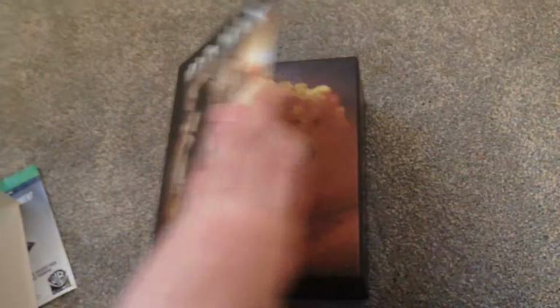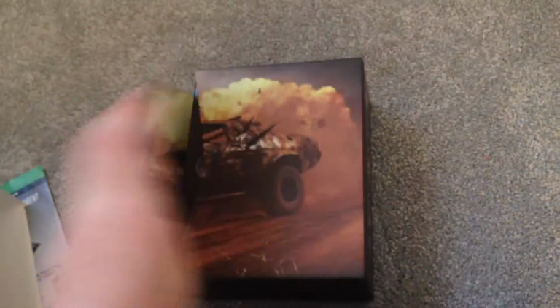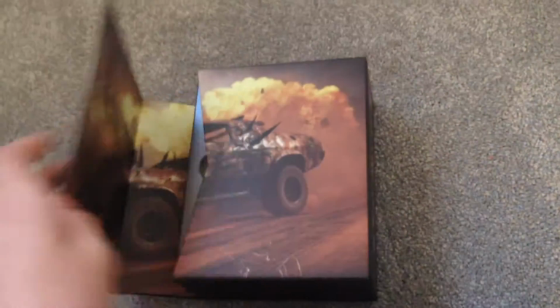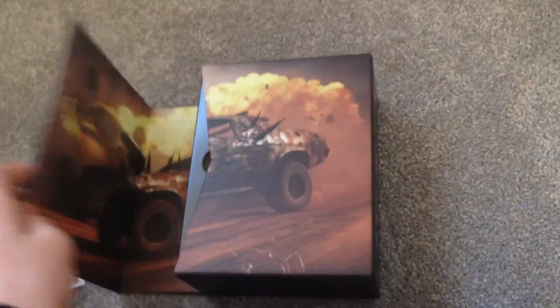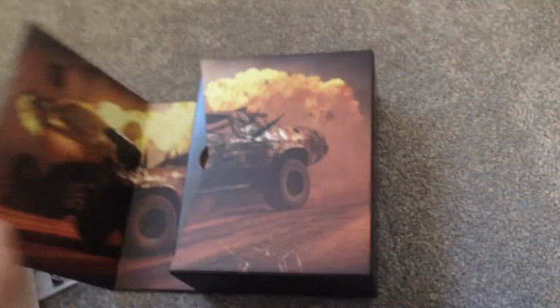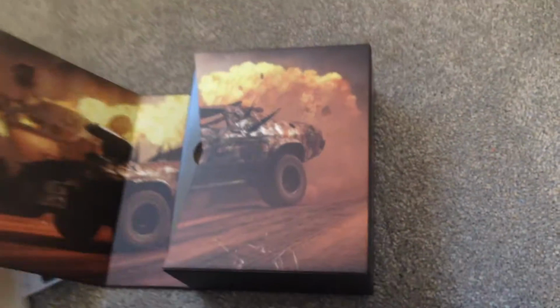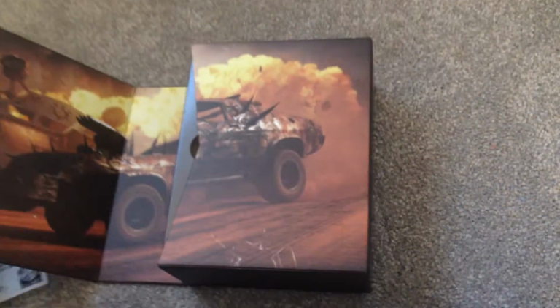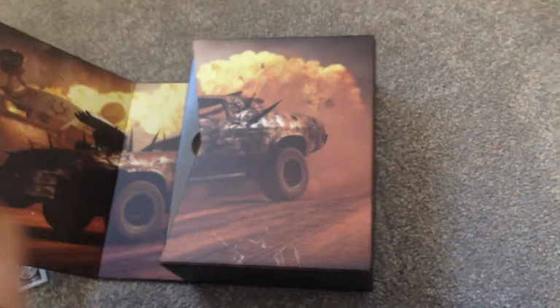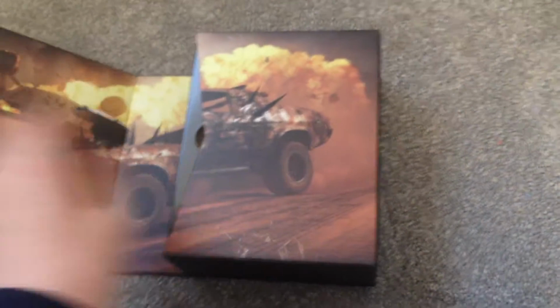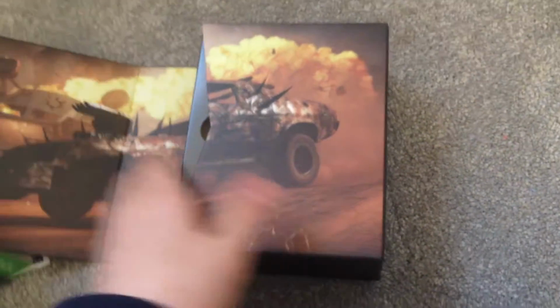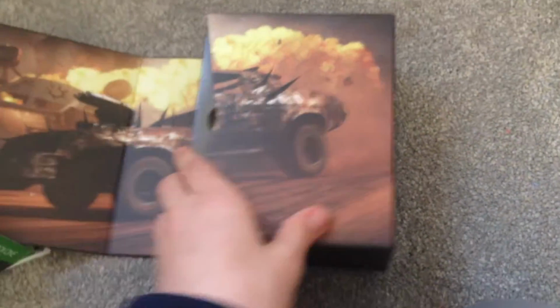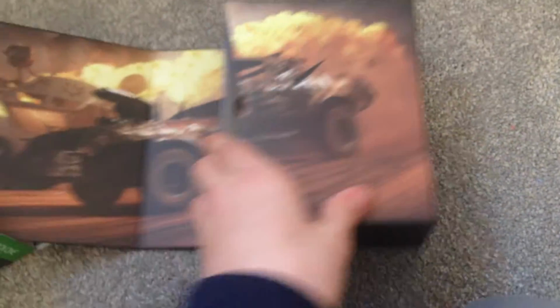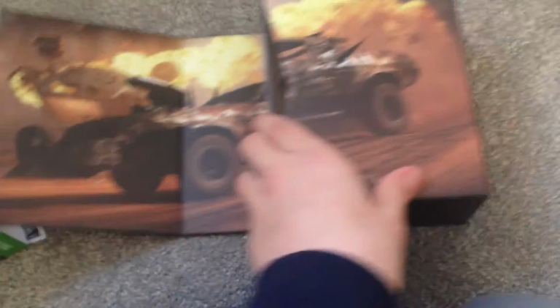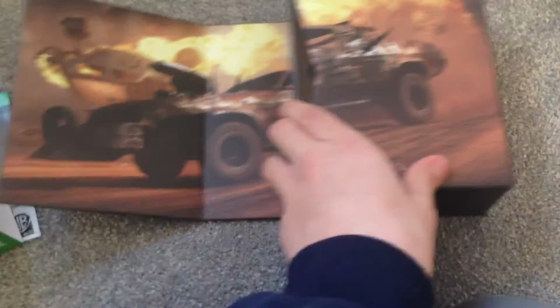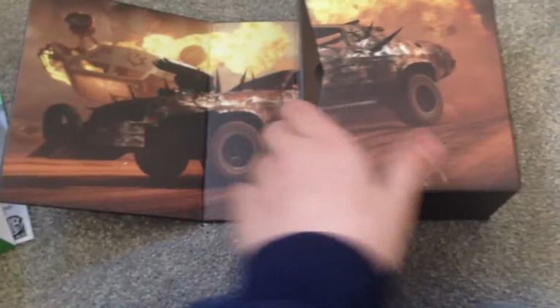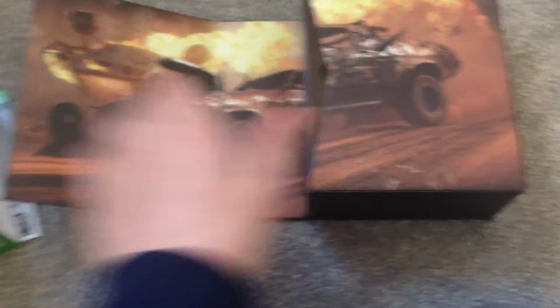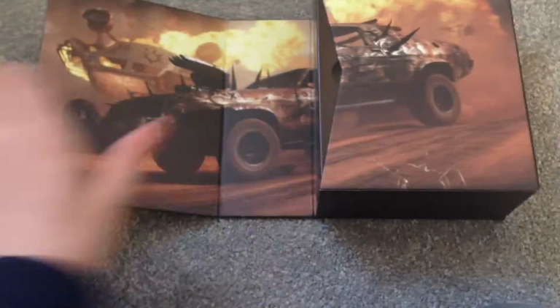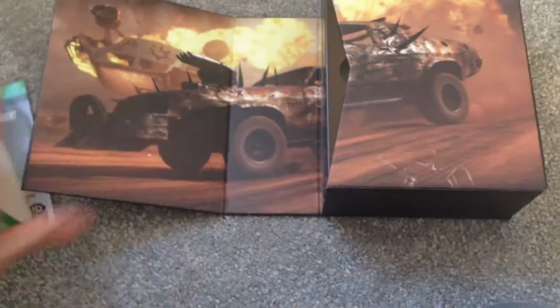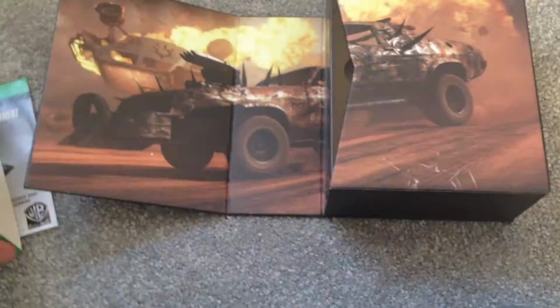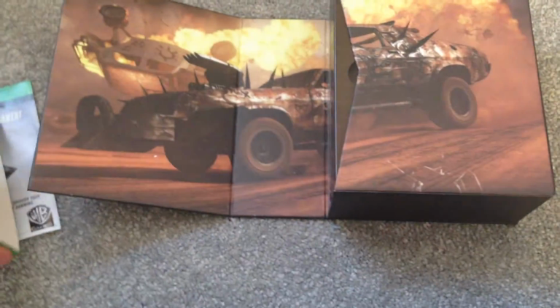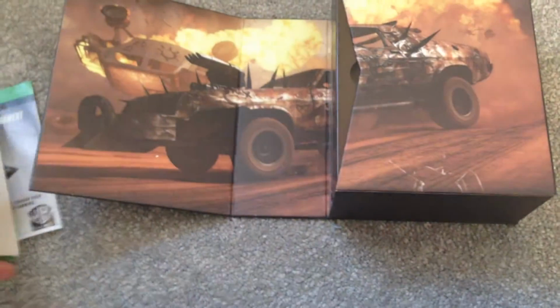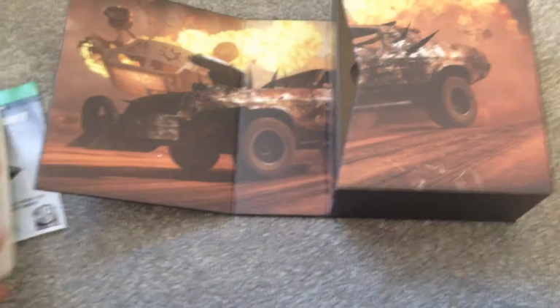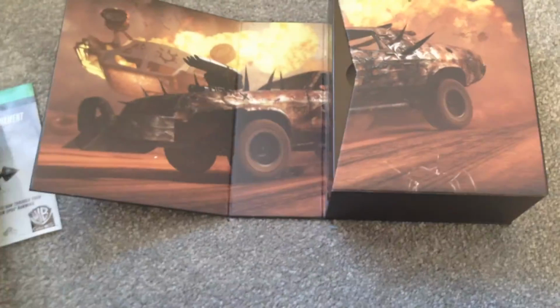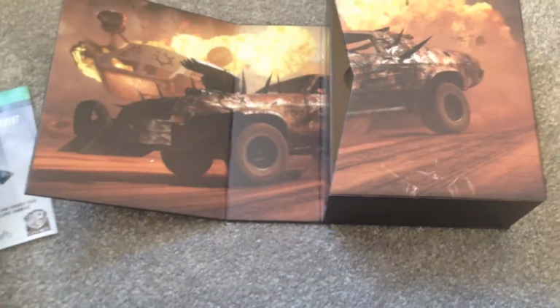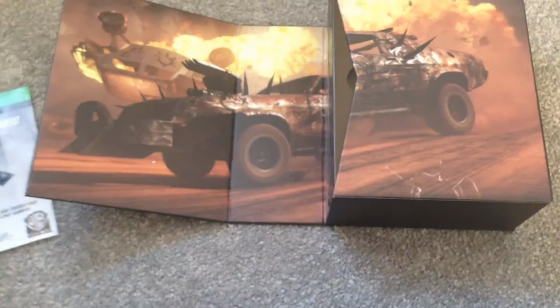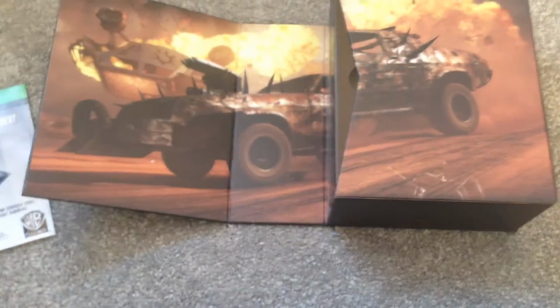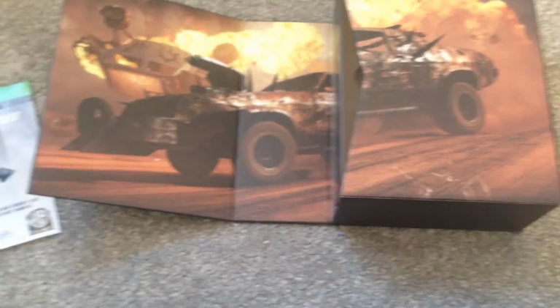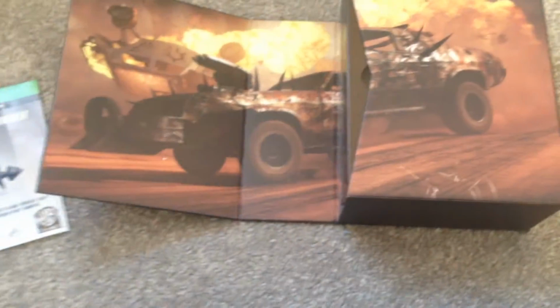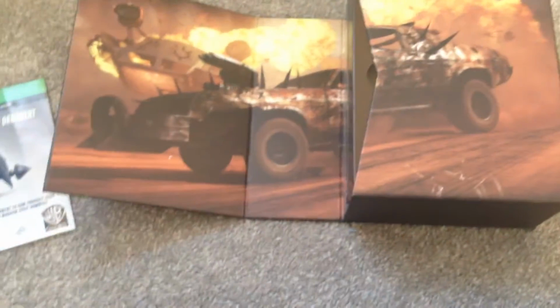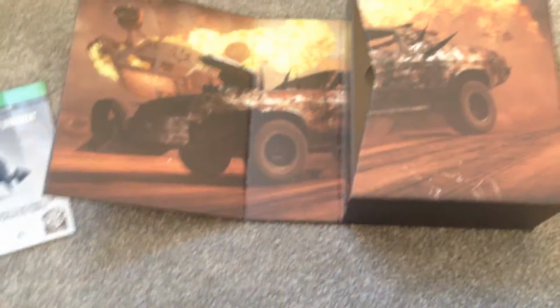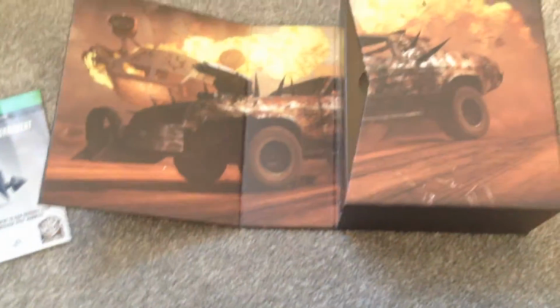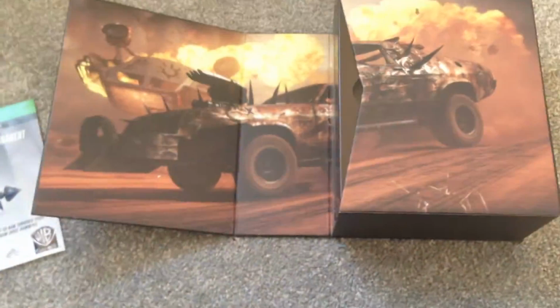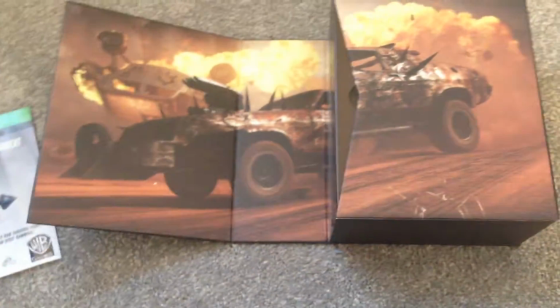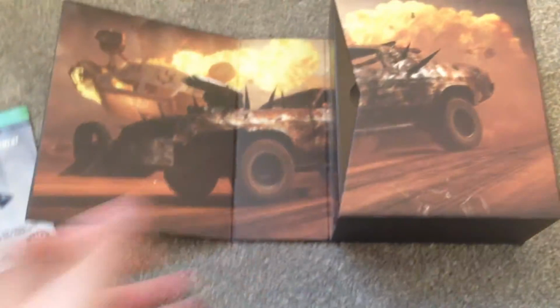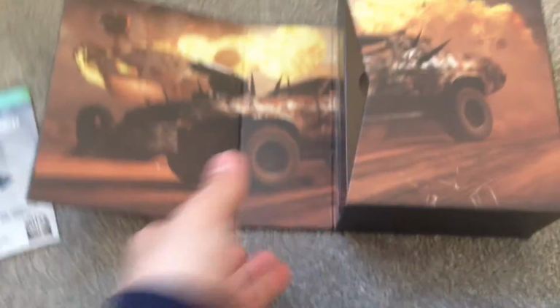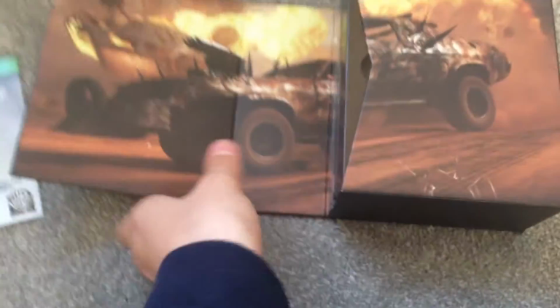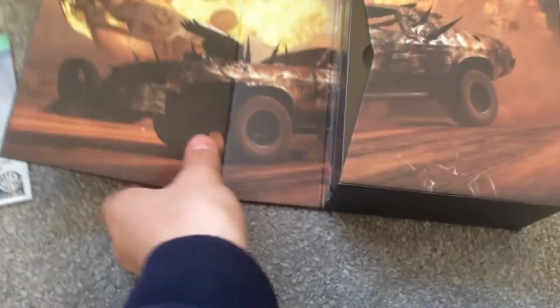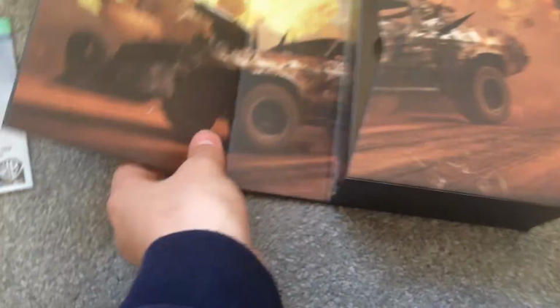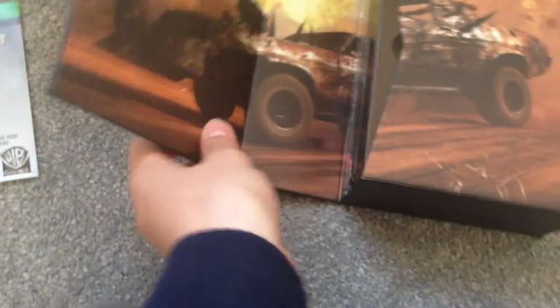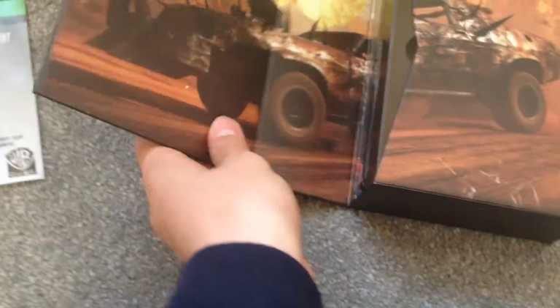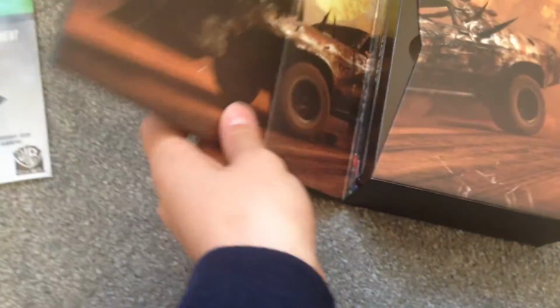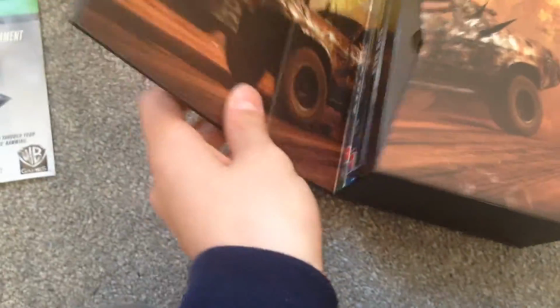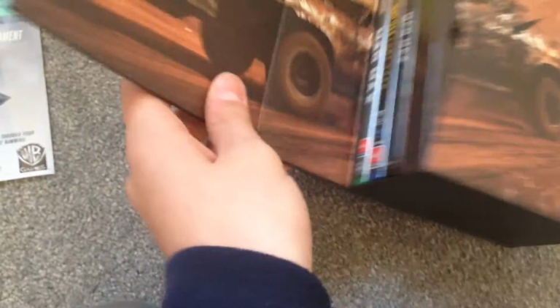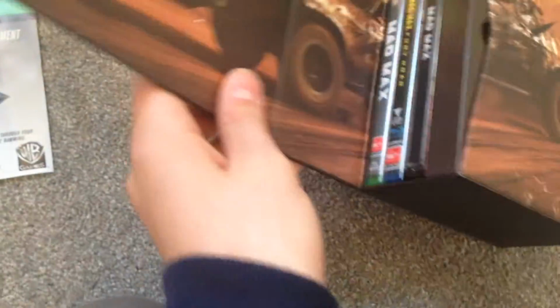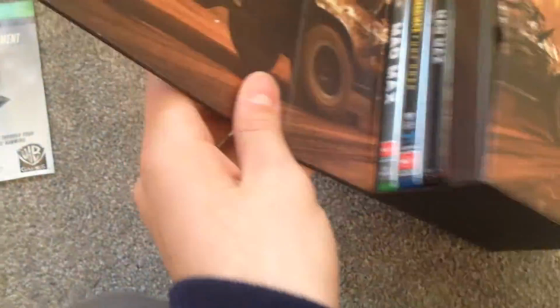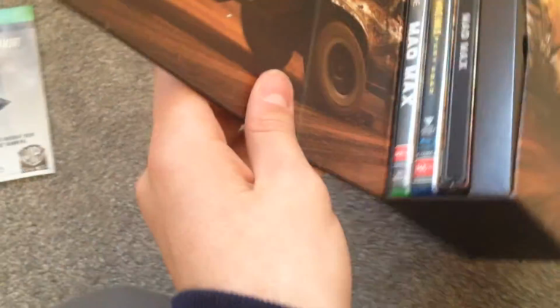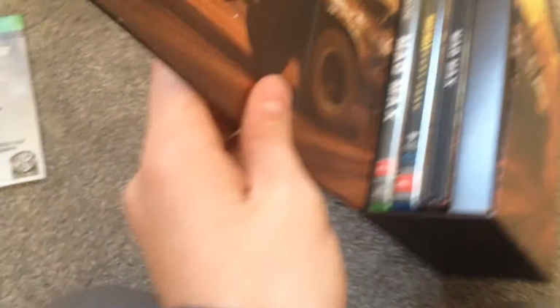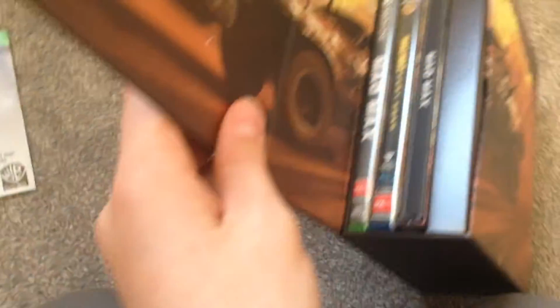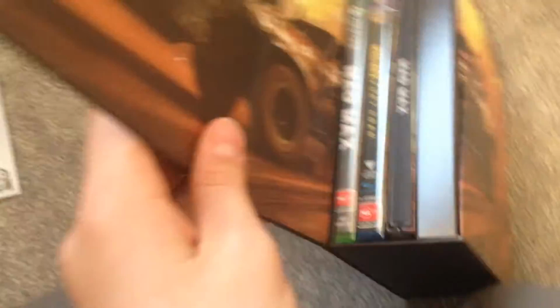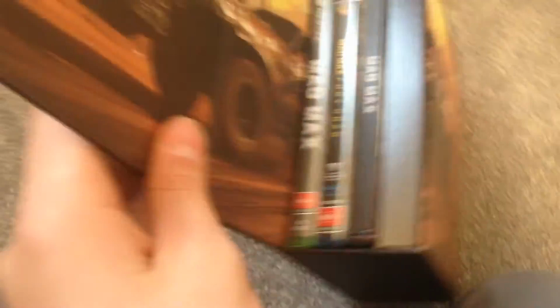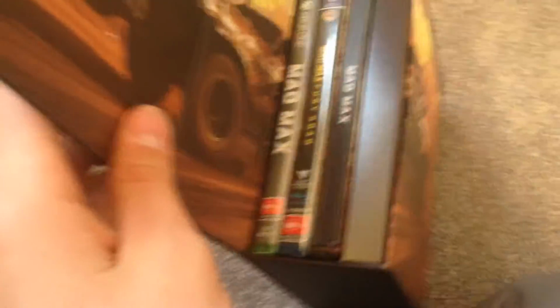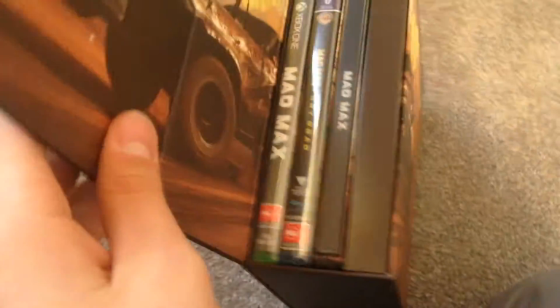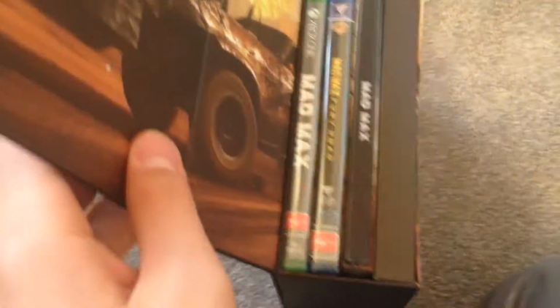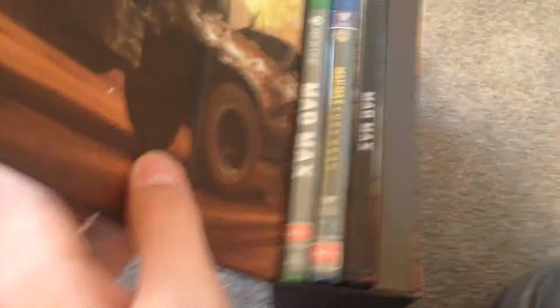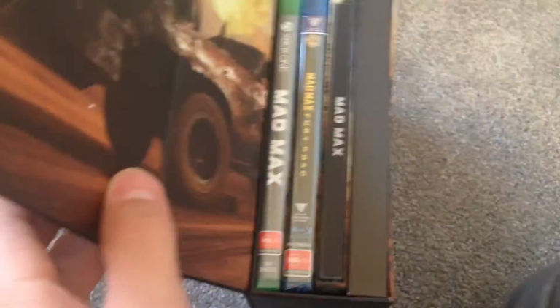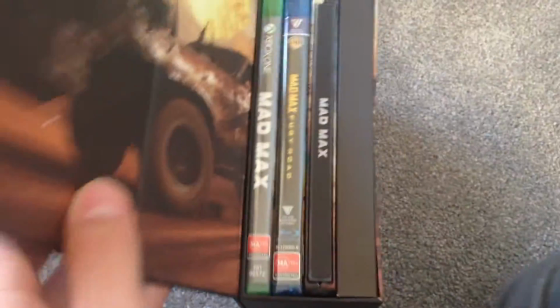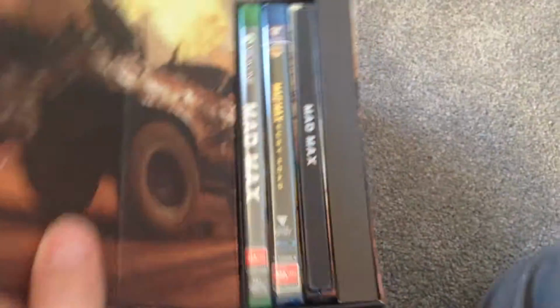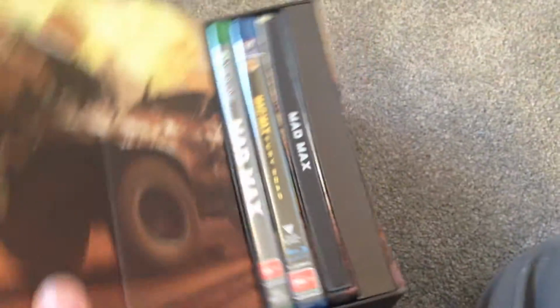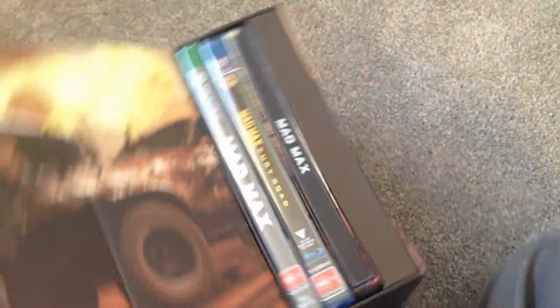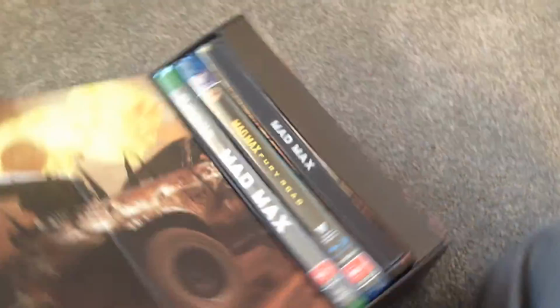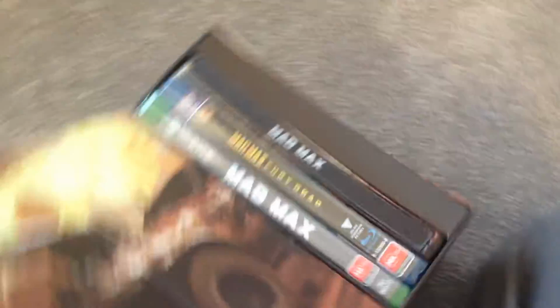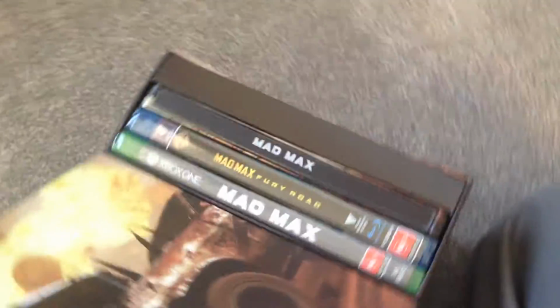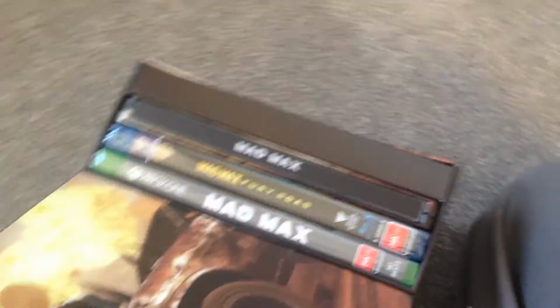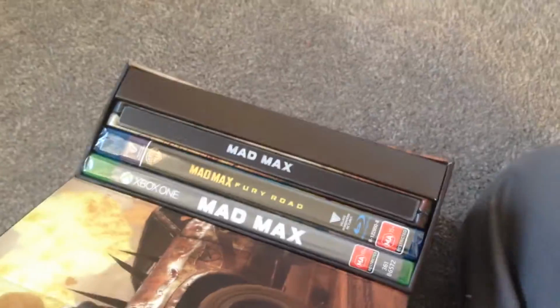Let's open it up. So that's pretty cool, and then you've got all your stuff in here.